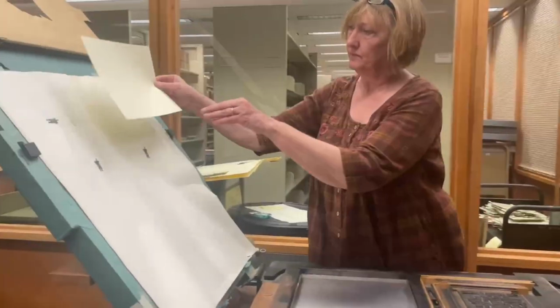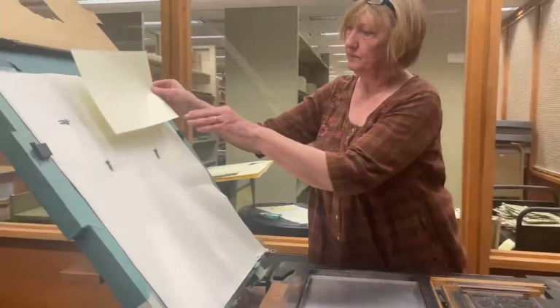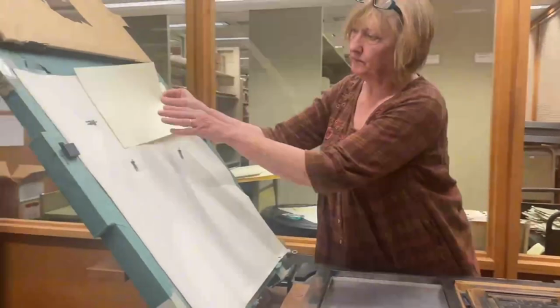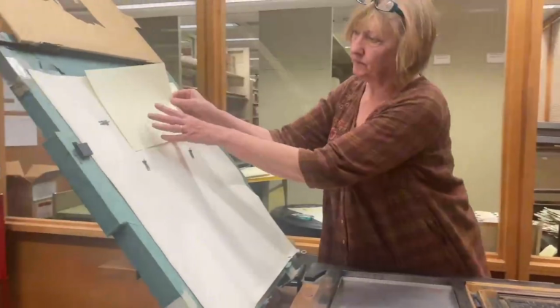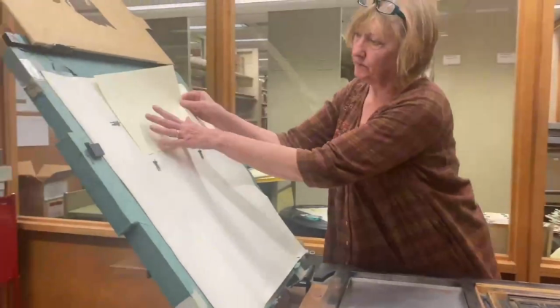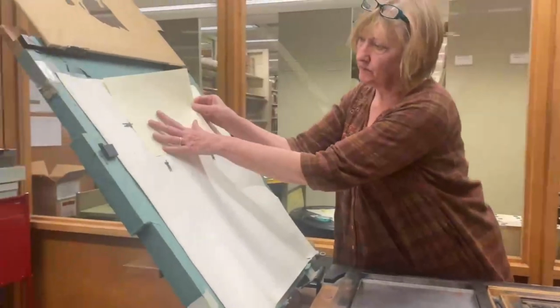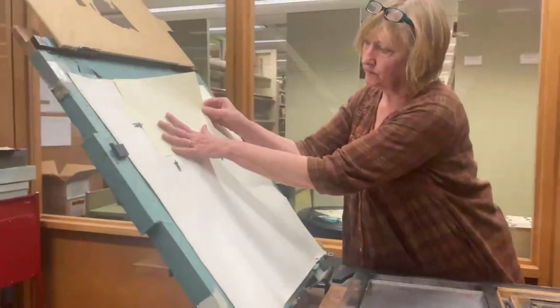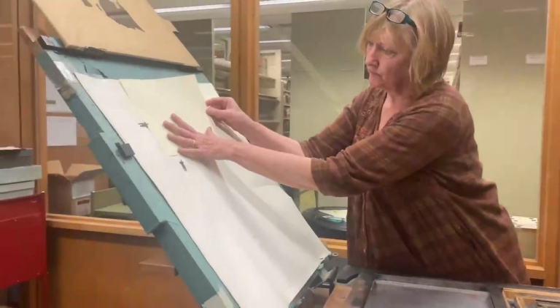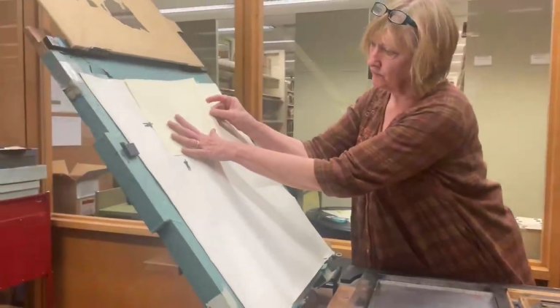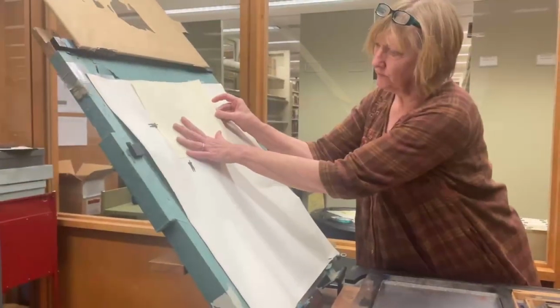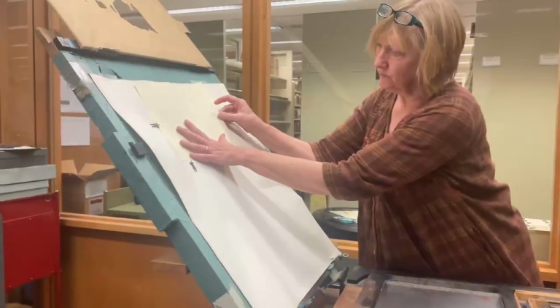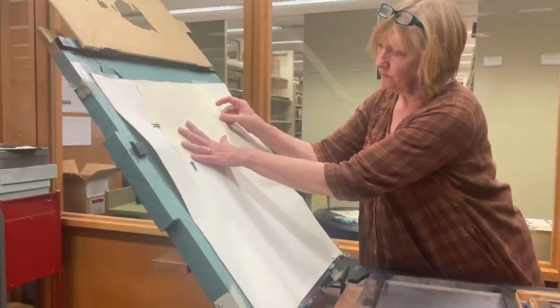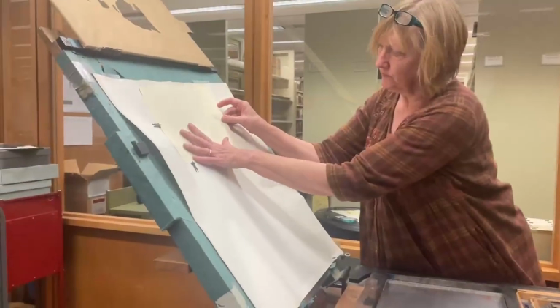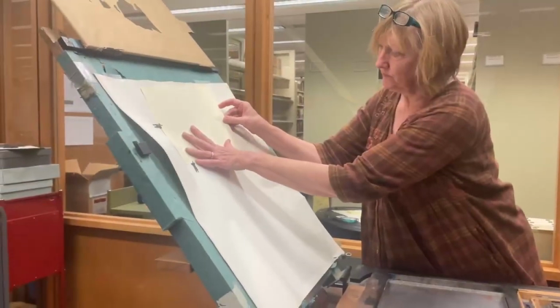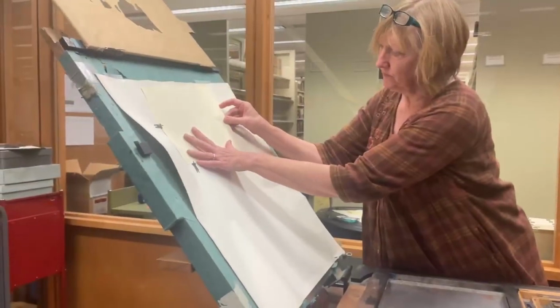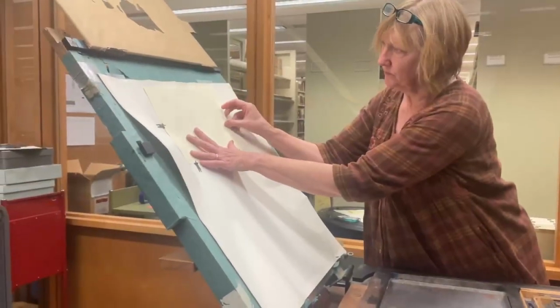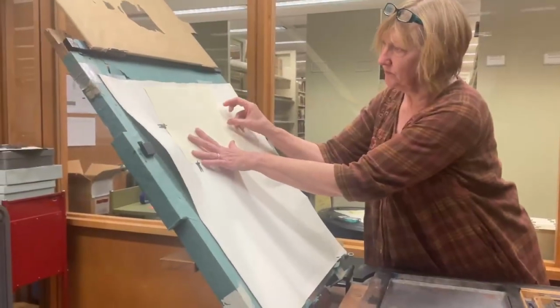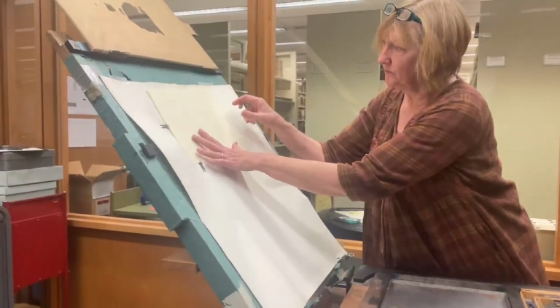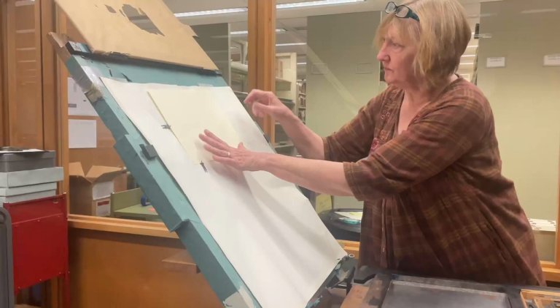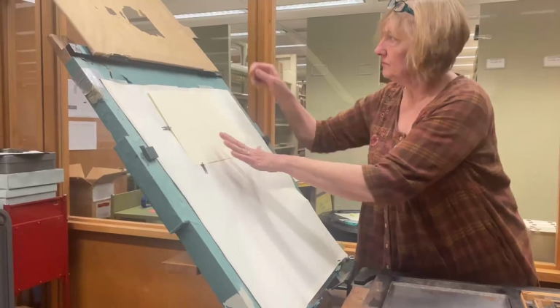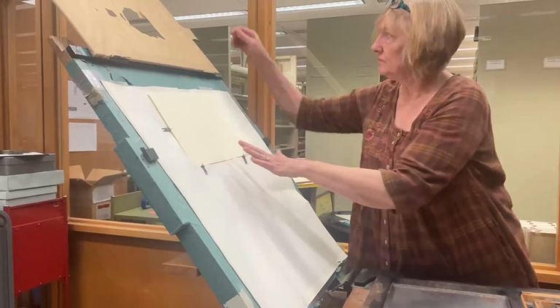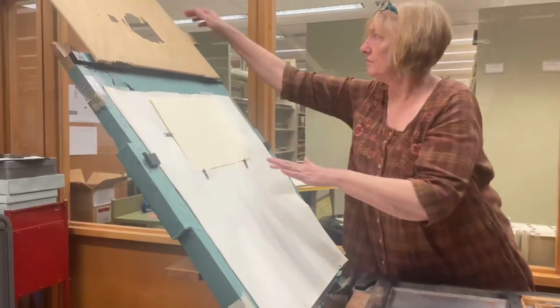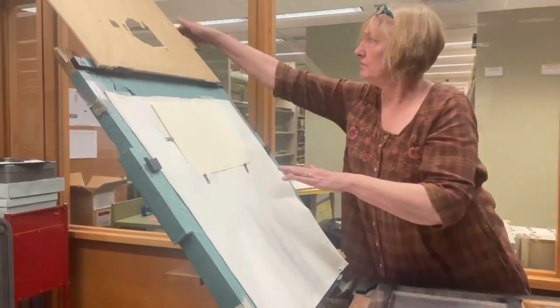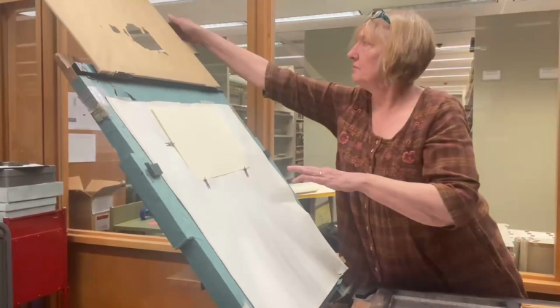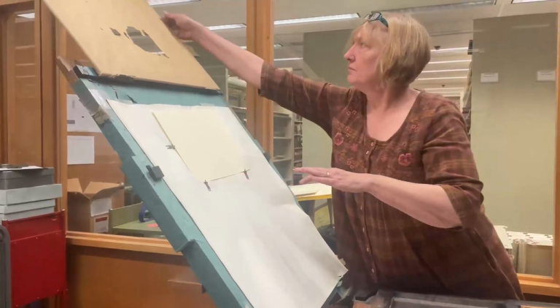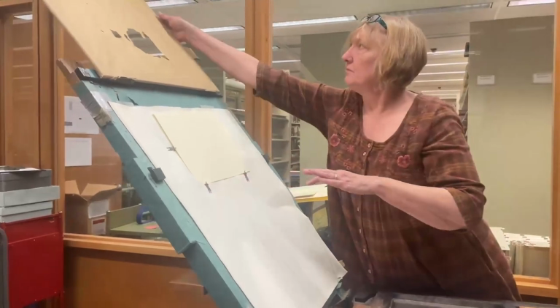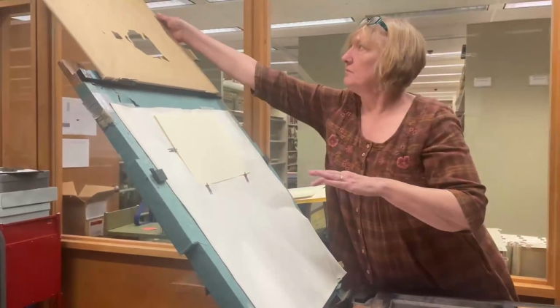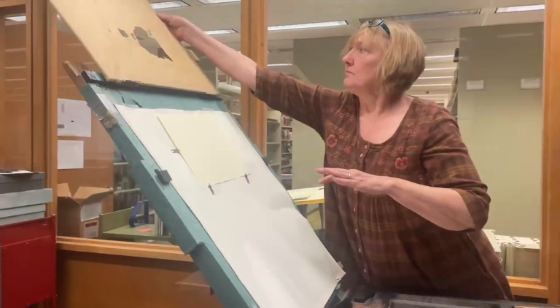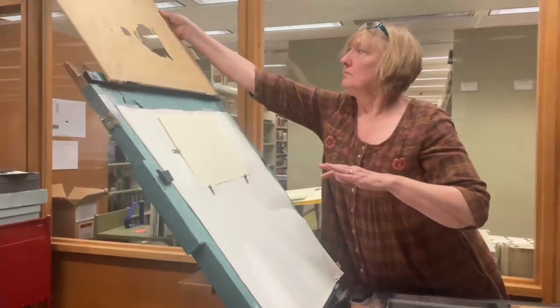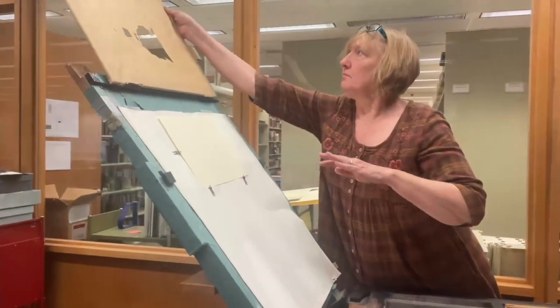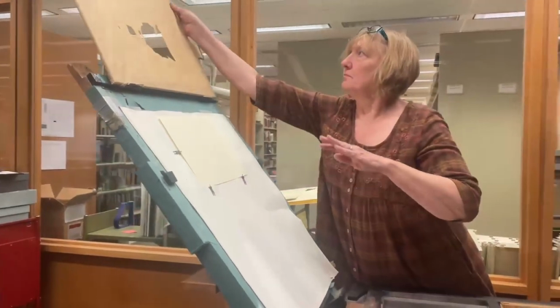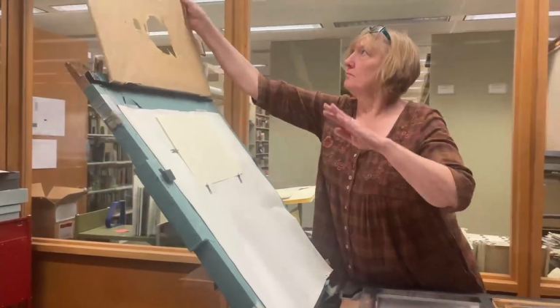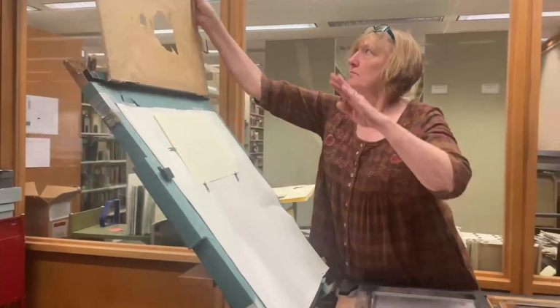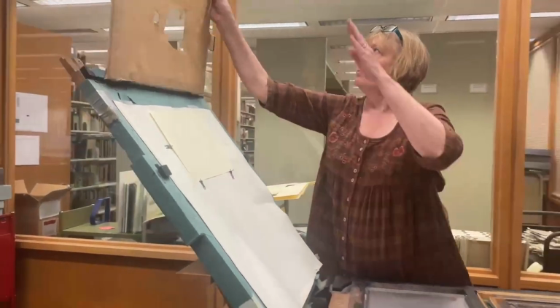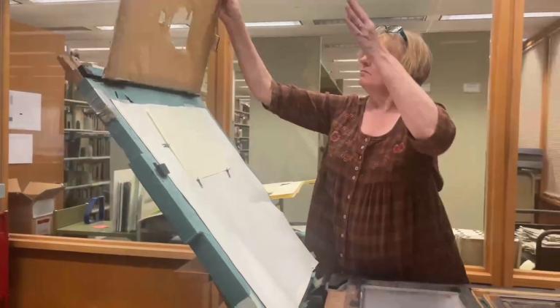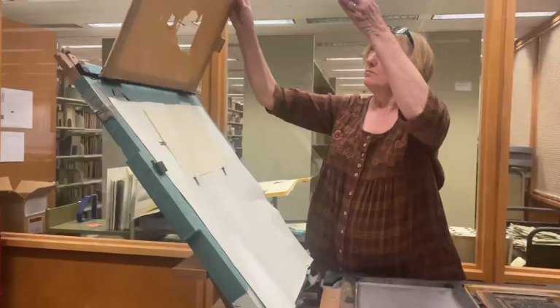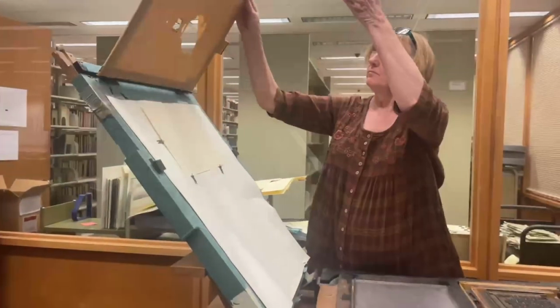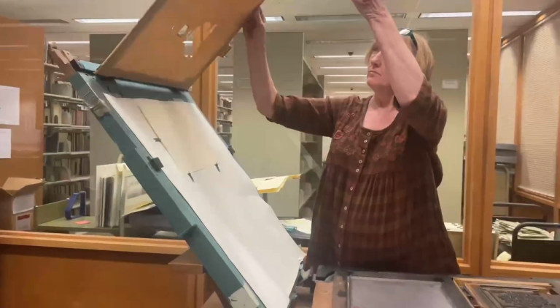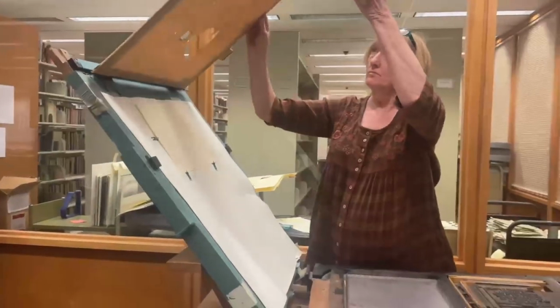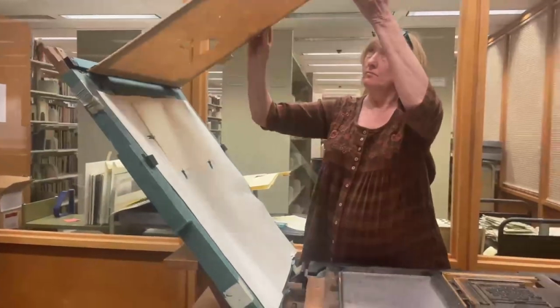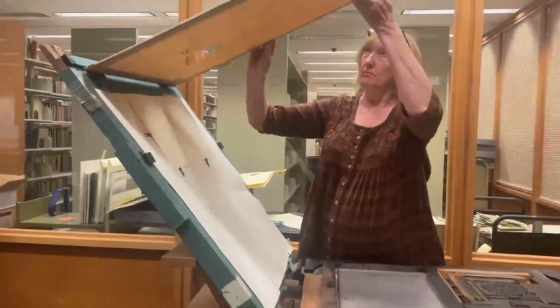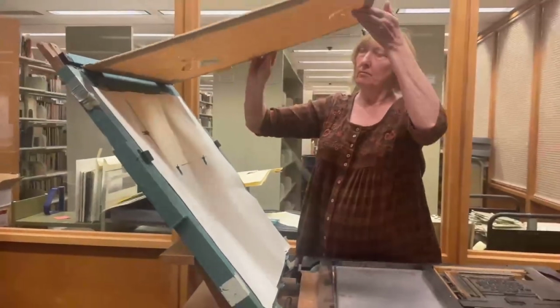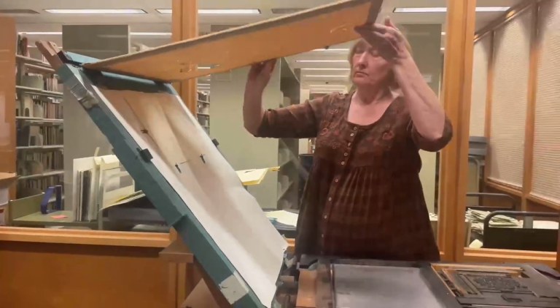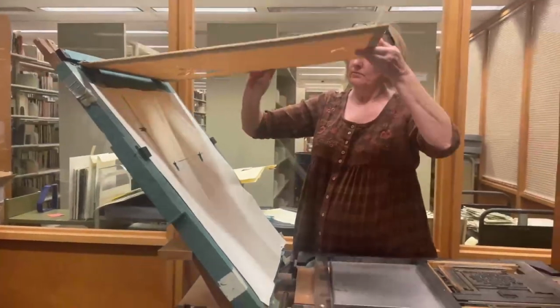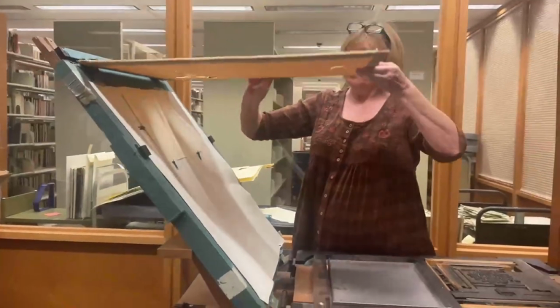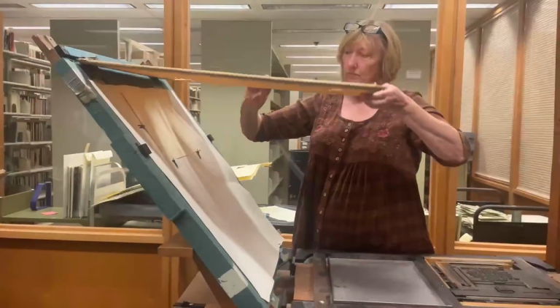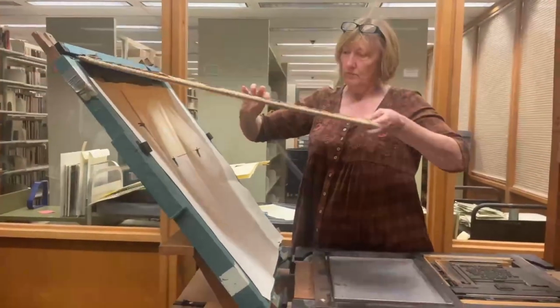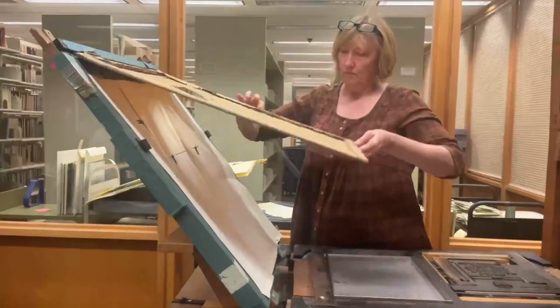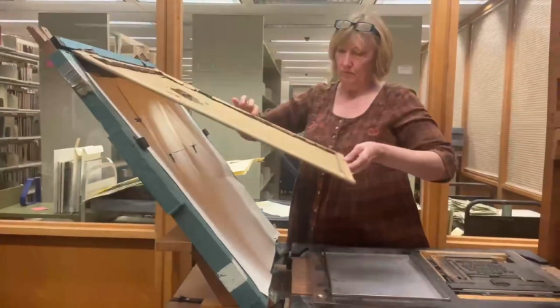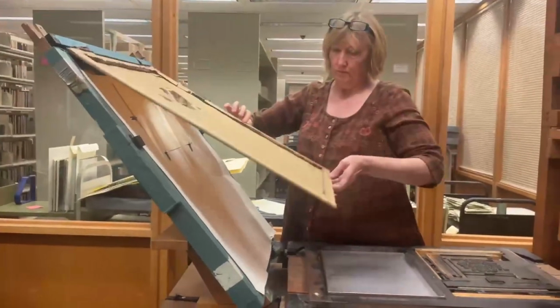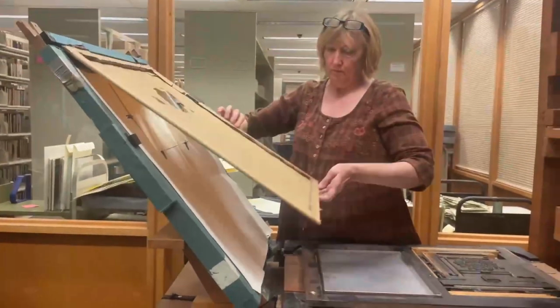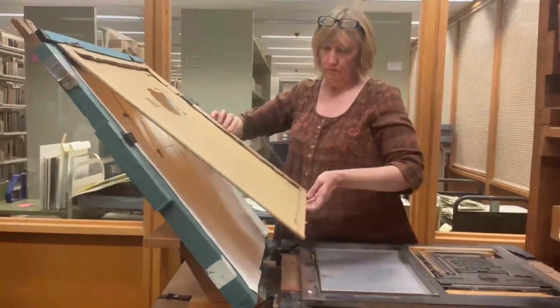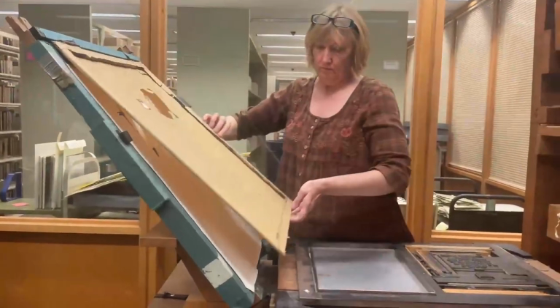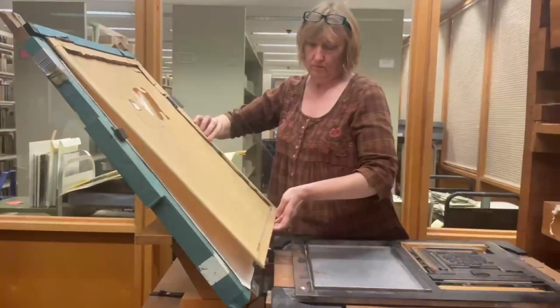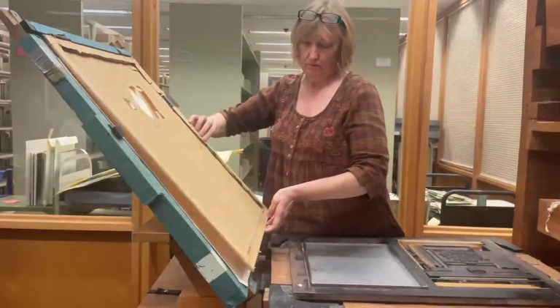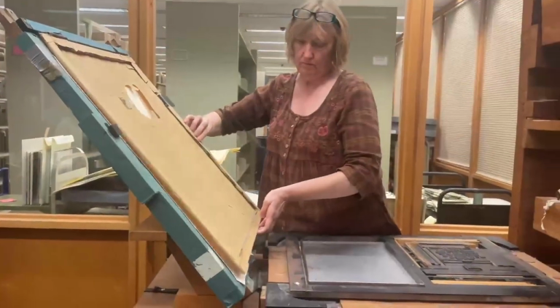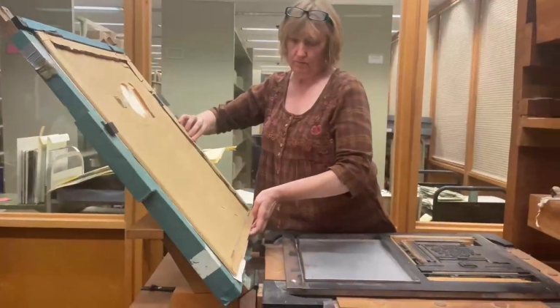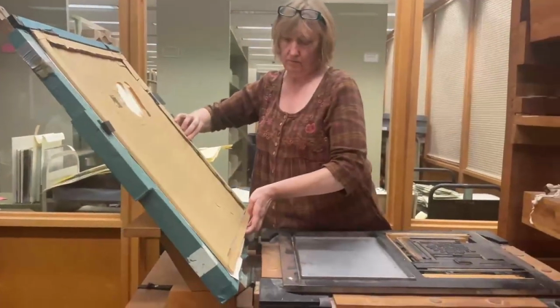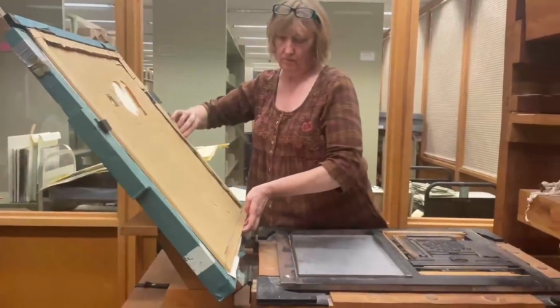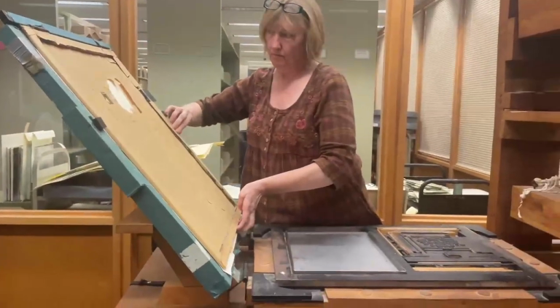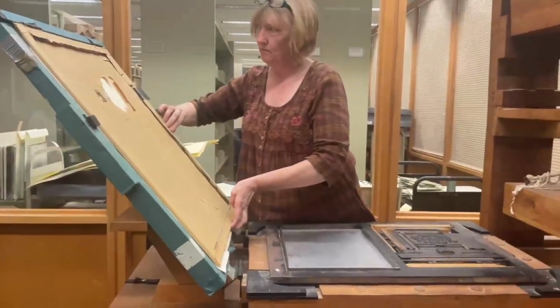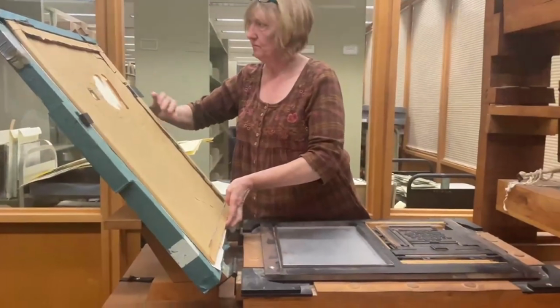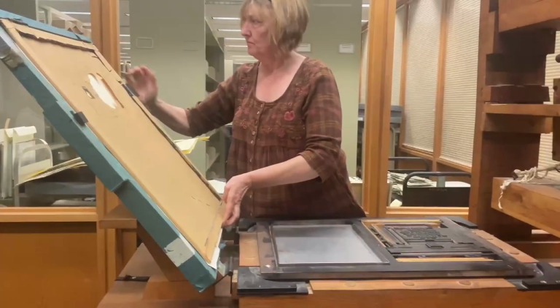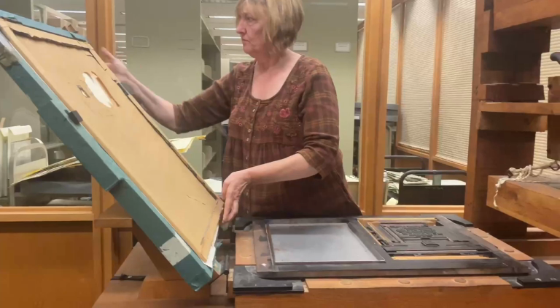Next, you place paper in what we call a tin pan and then lay it down on top of the type, lying in the bed.